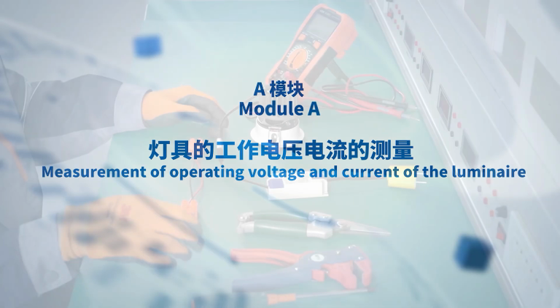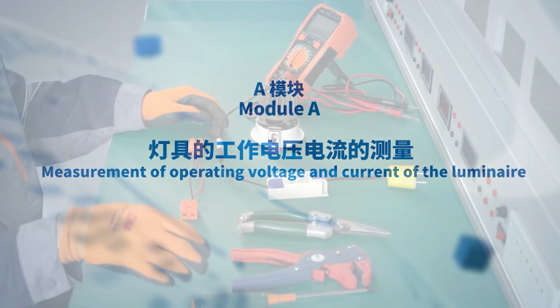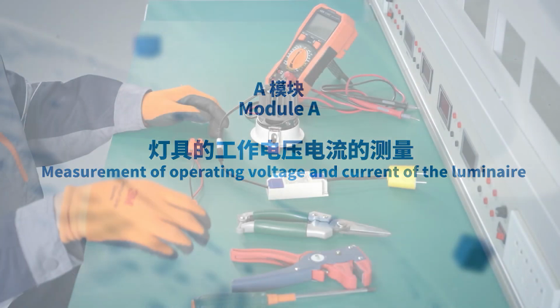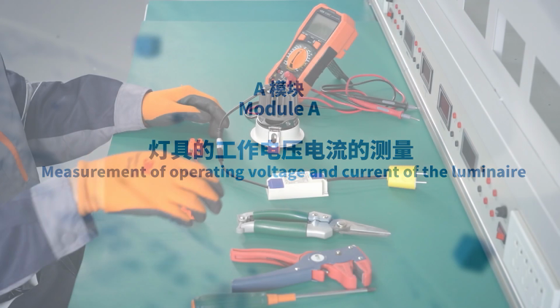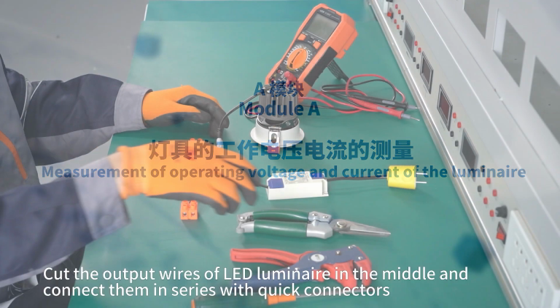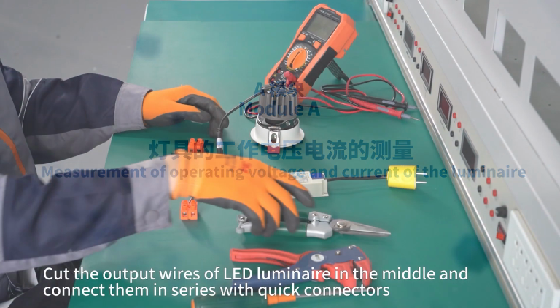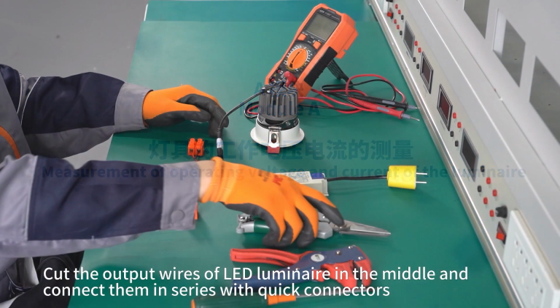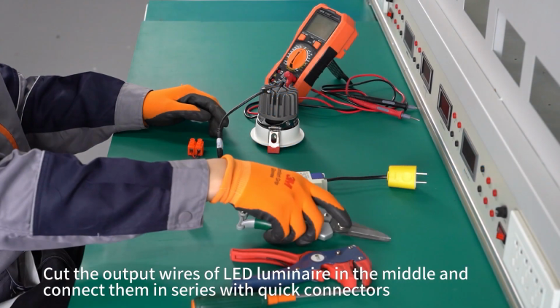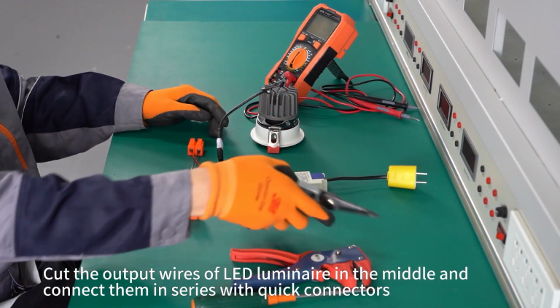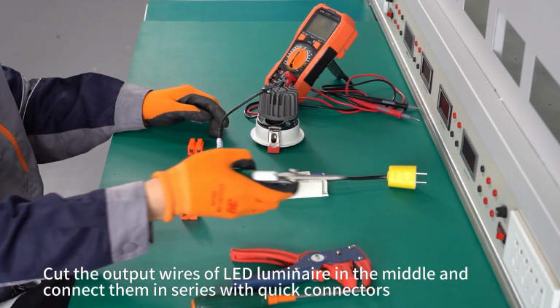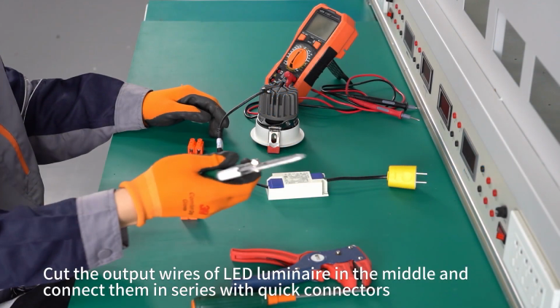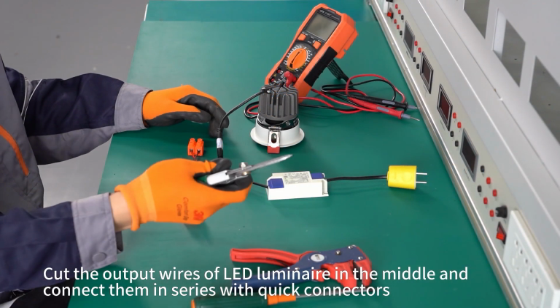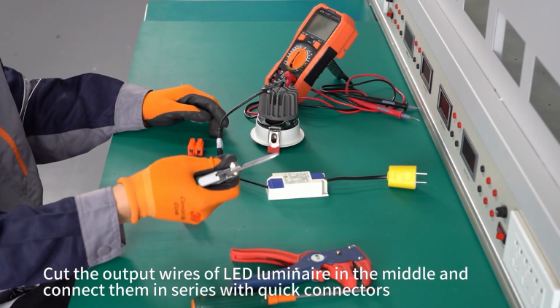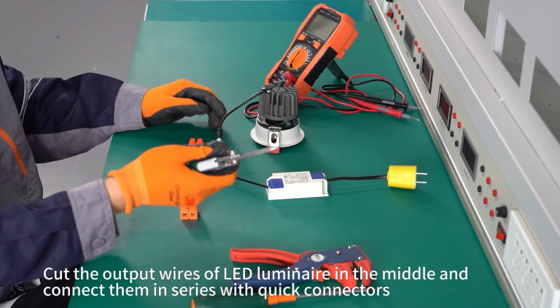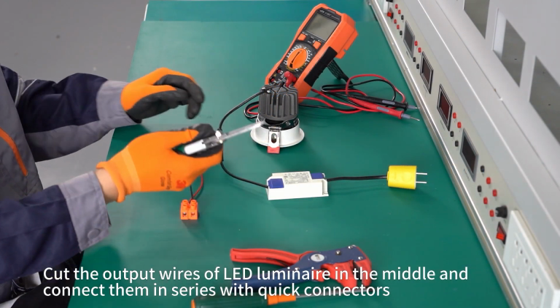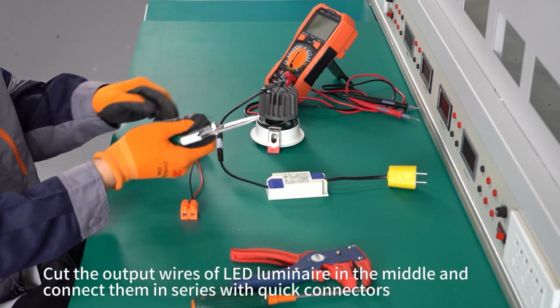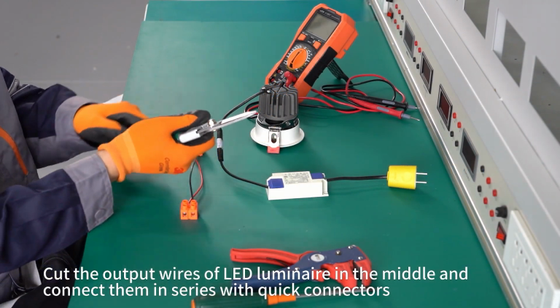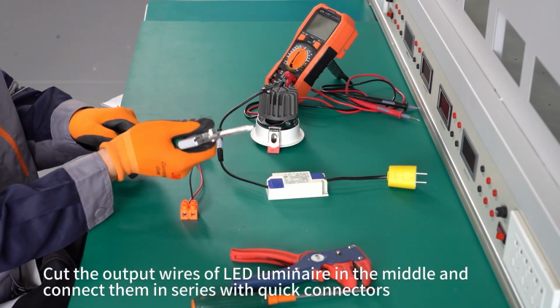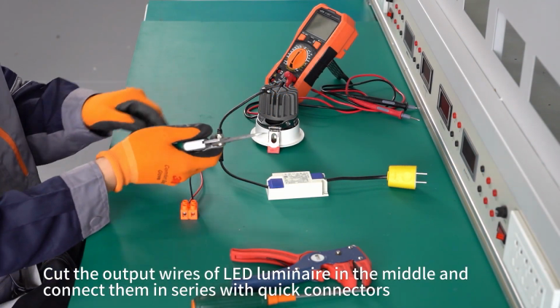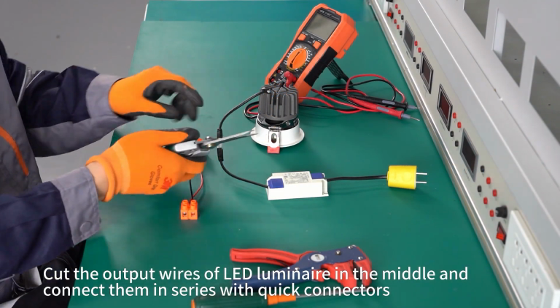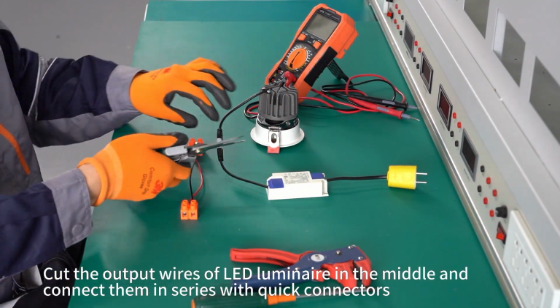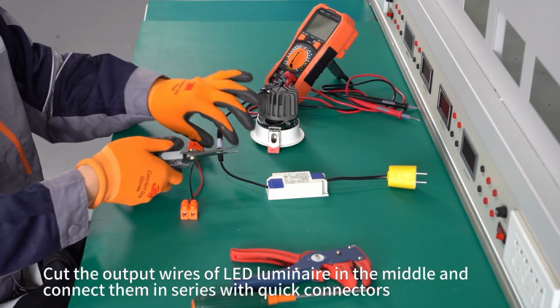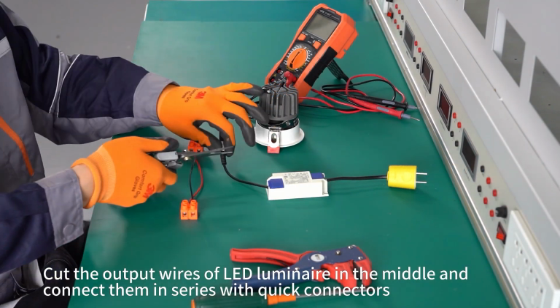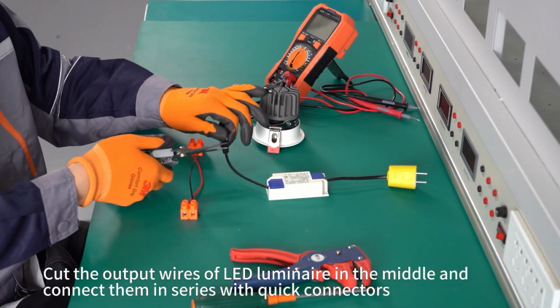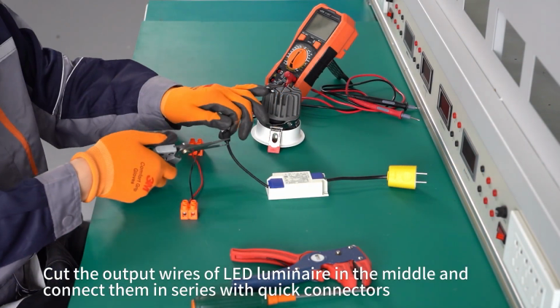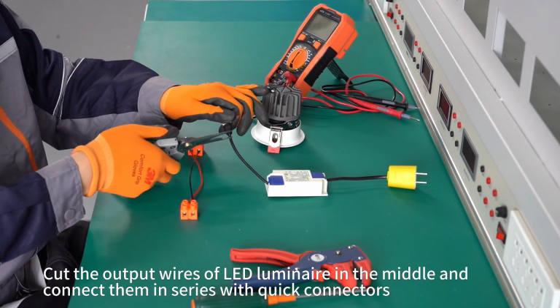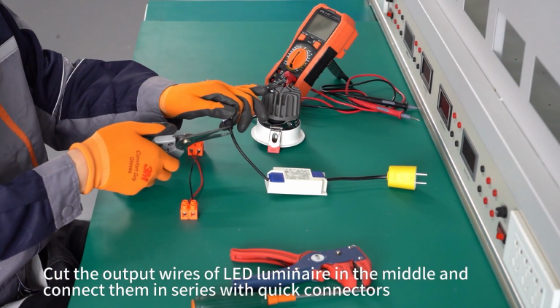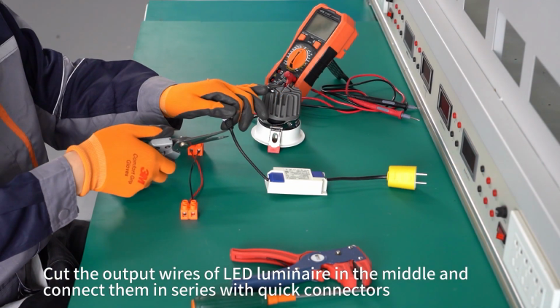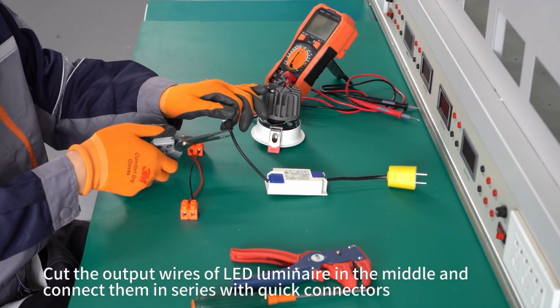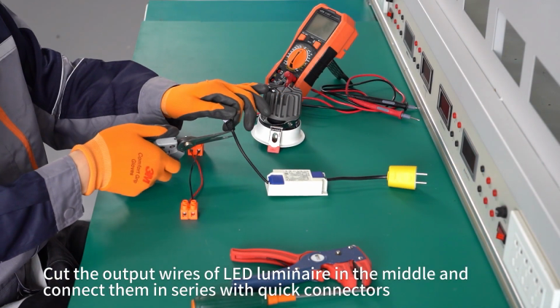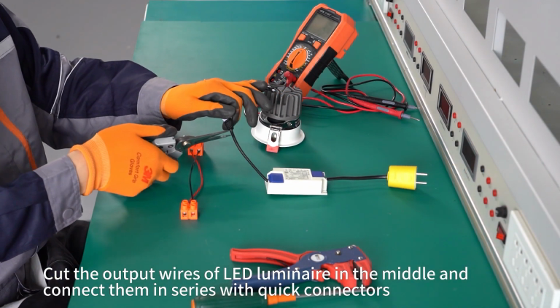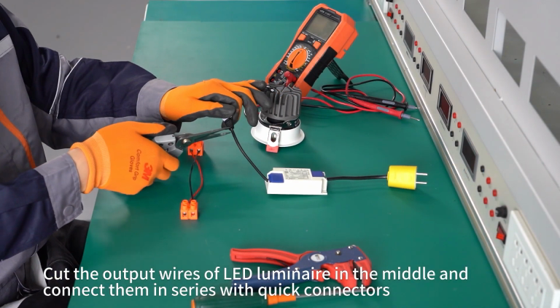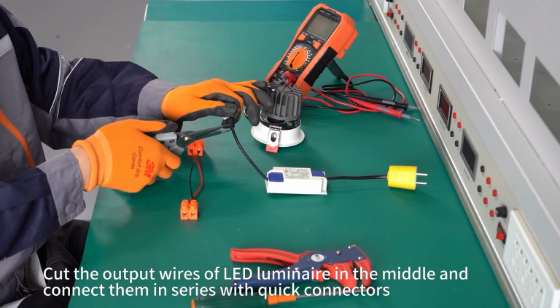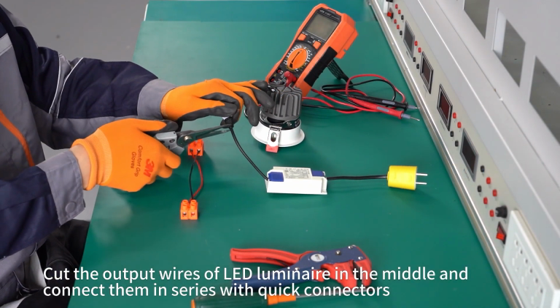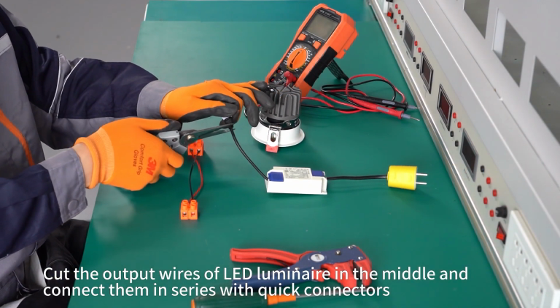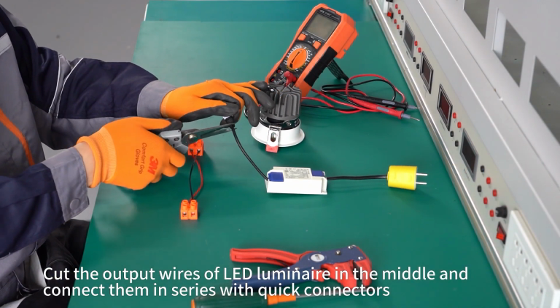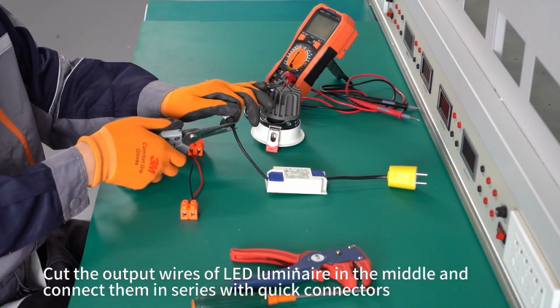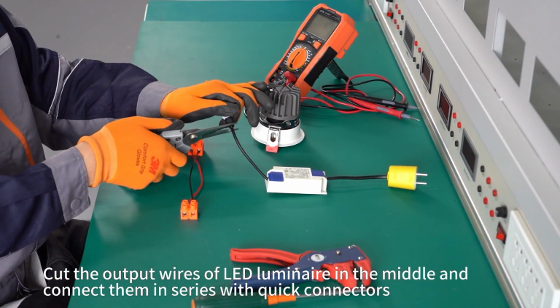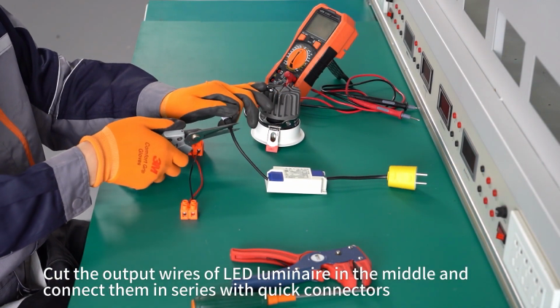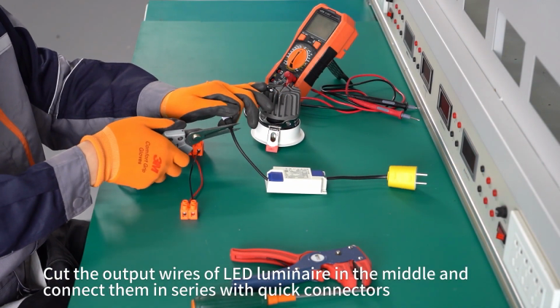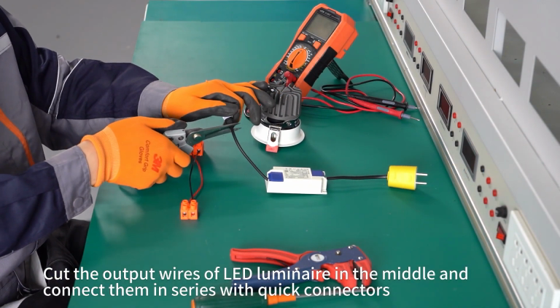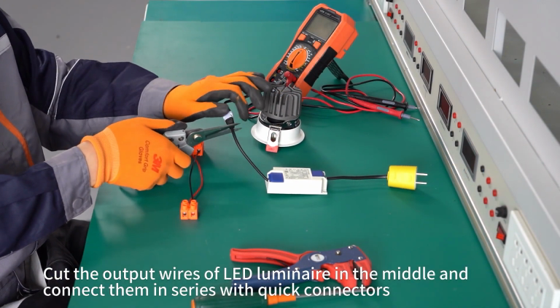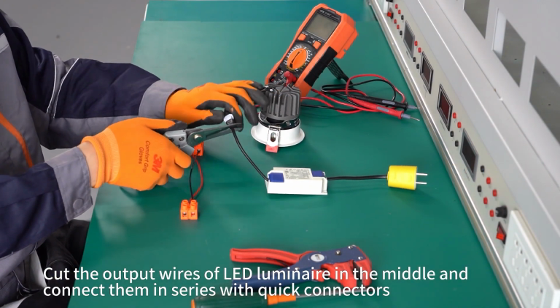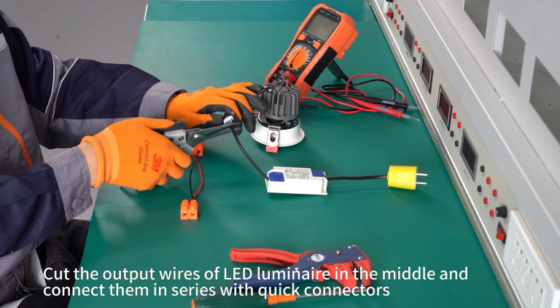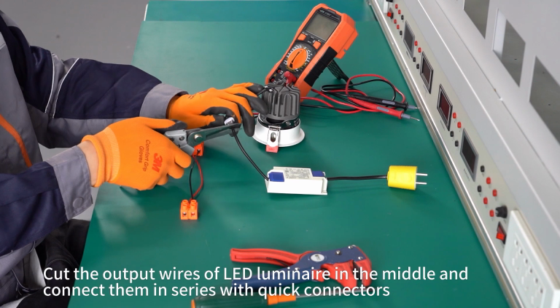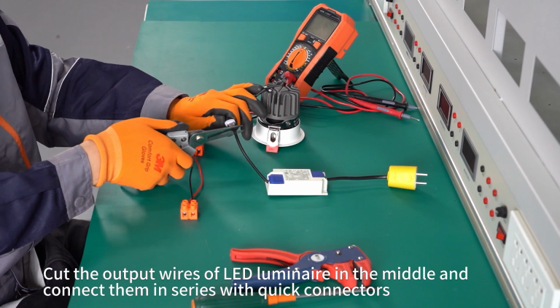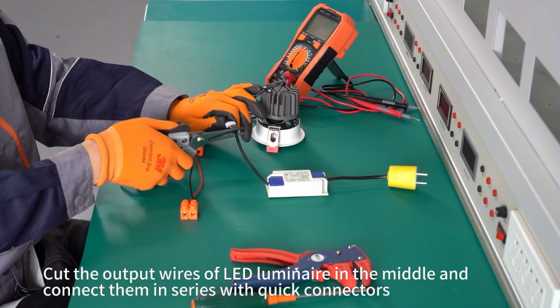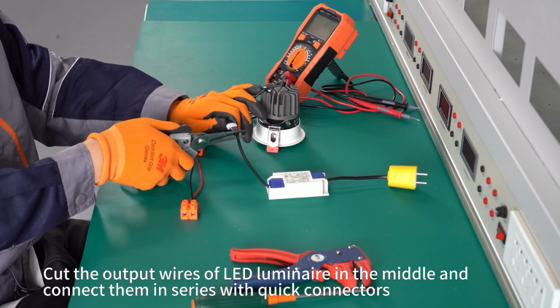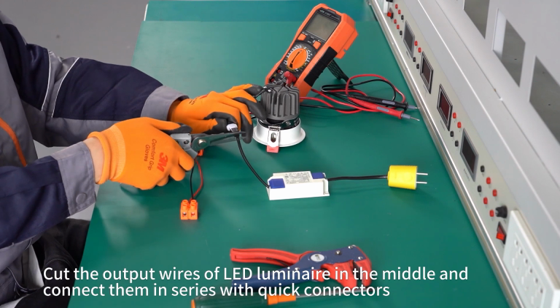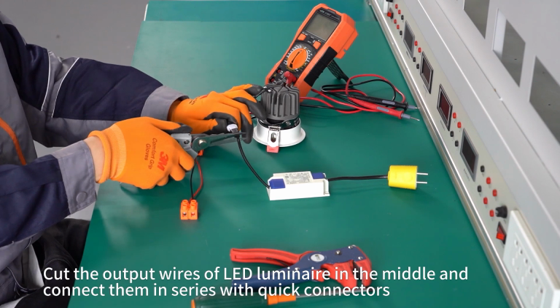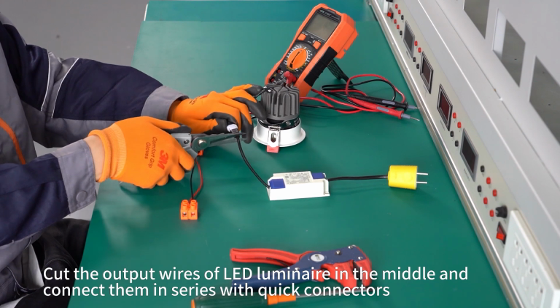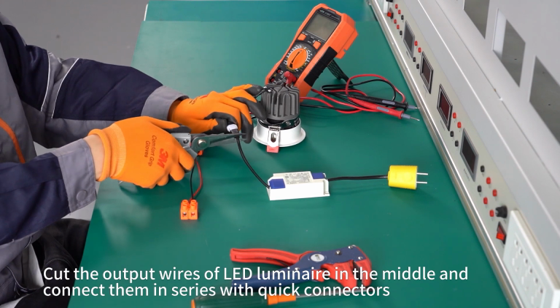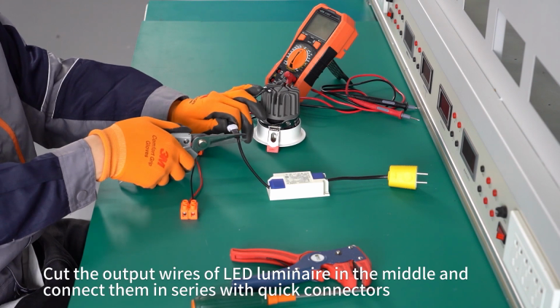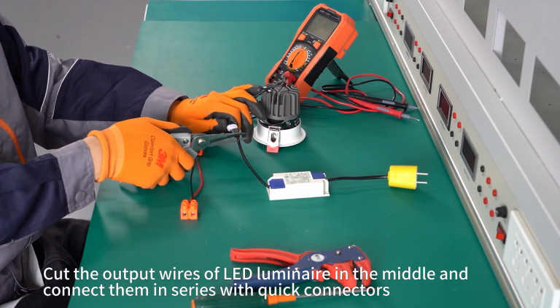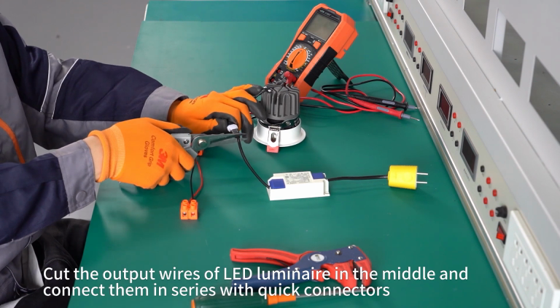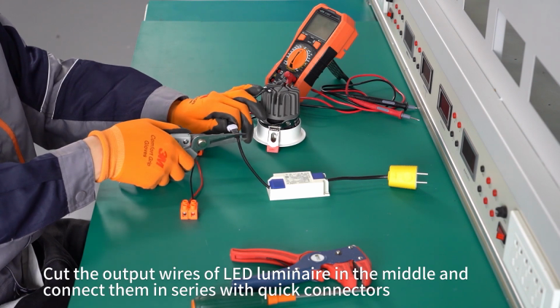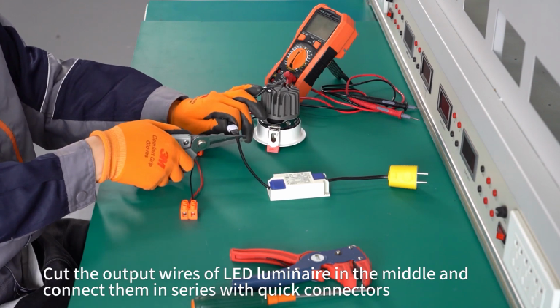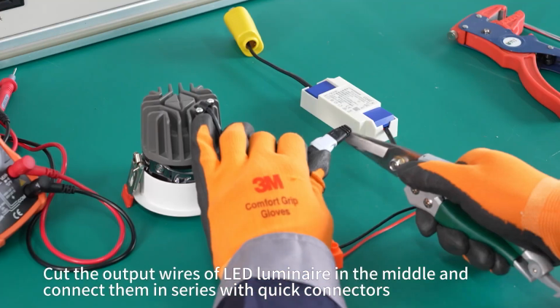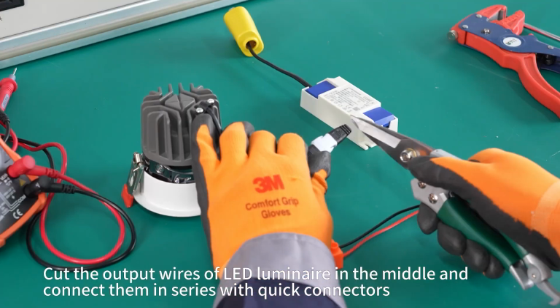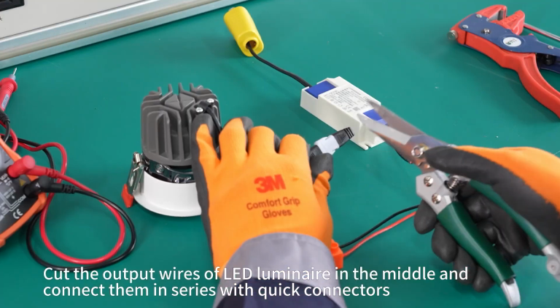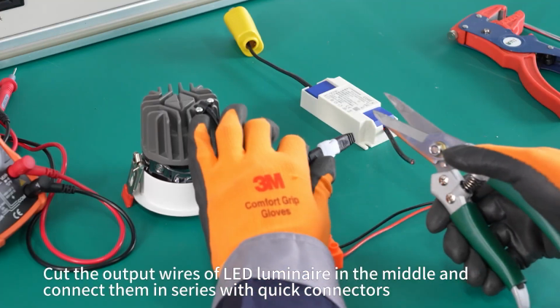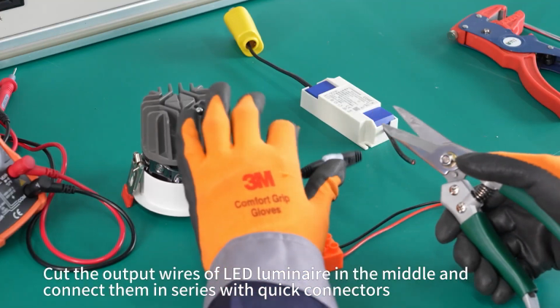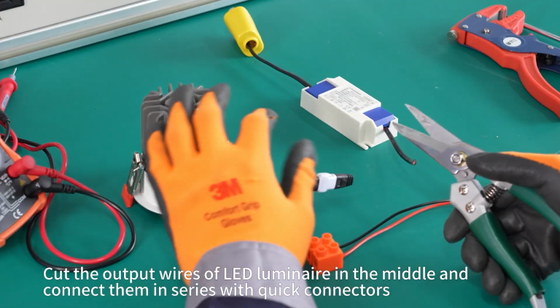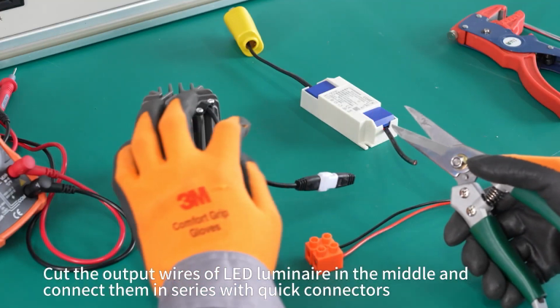Cut the output wires of the LED luminaire in the middle and collect them in series with quick collectors.